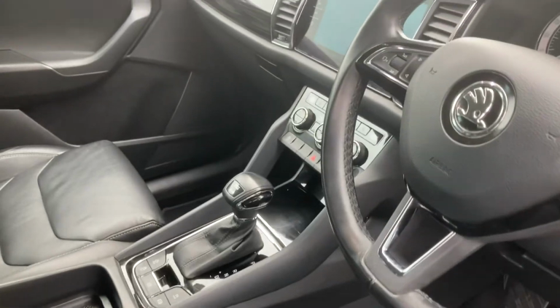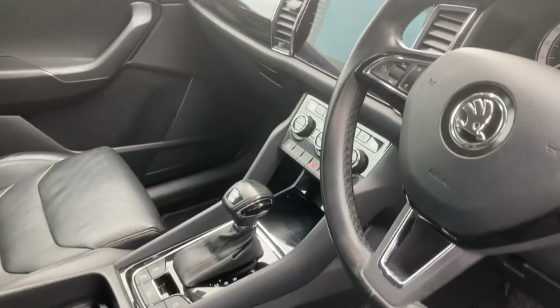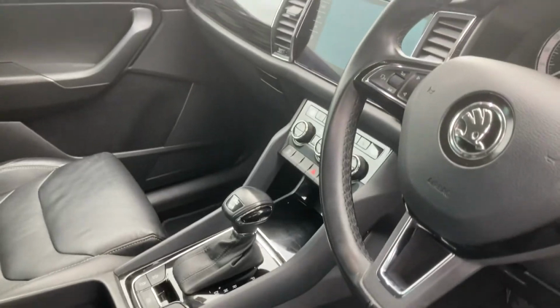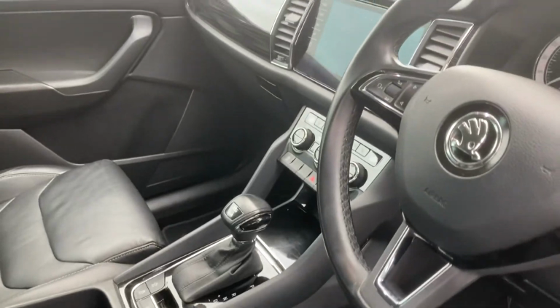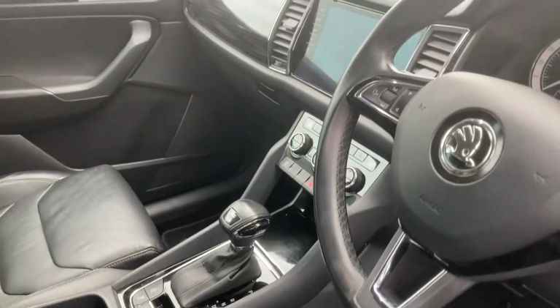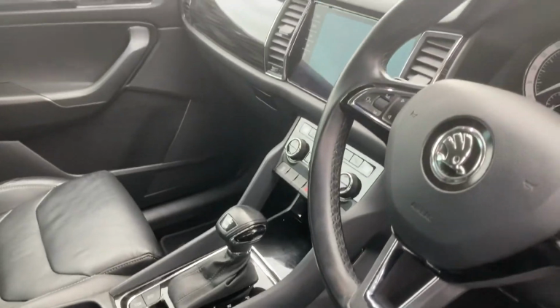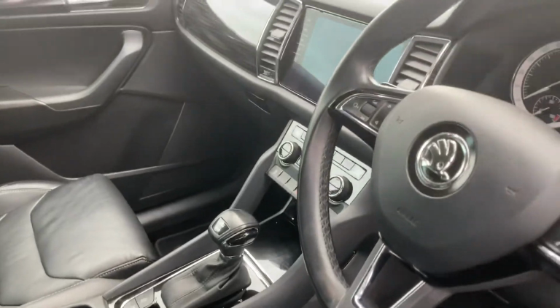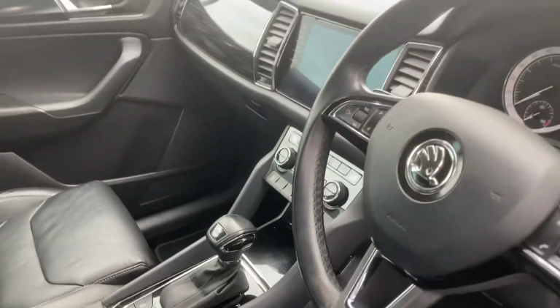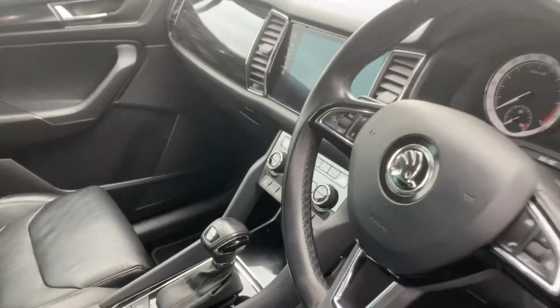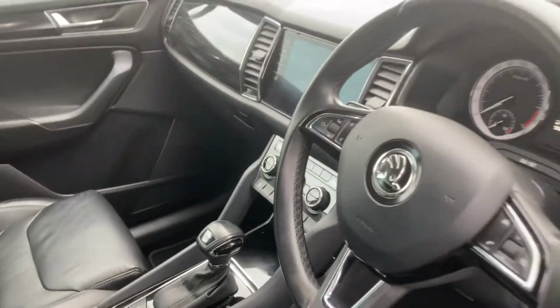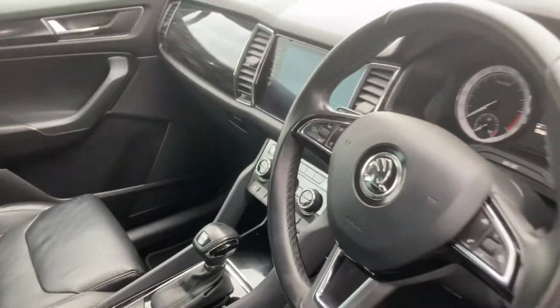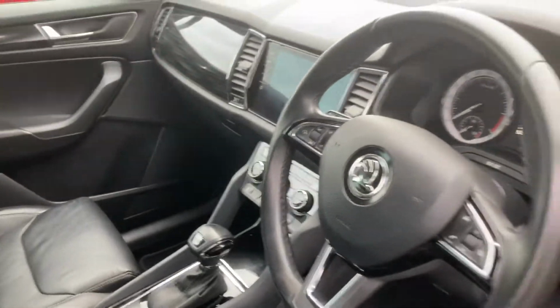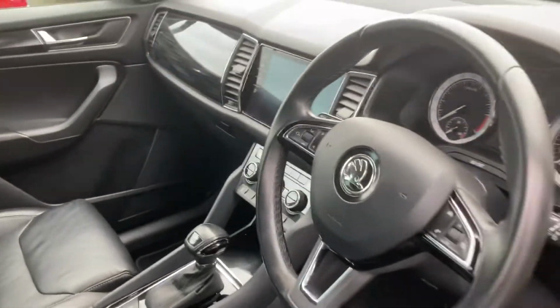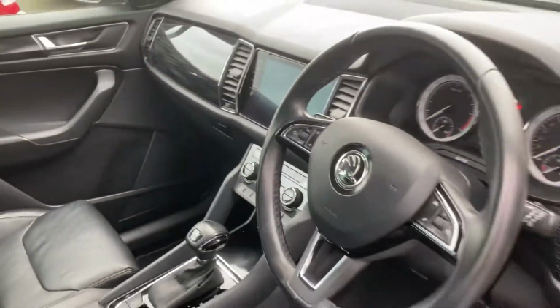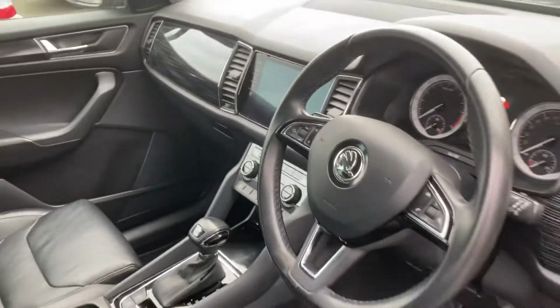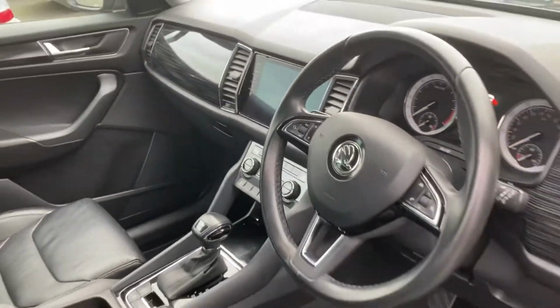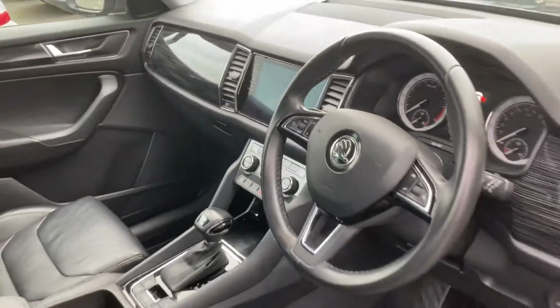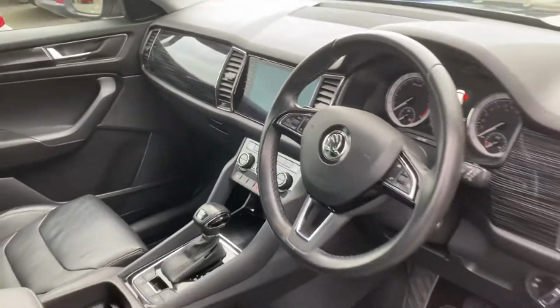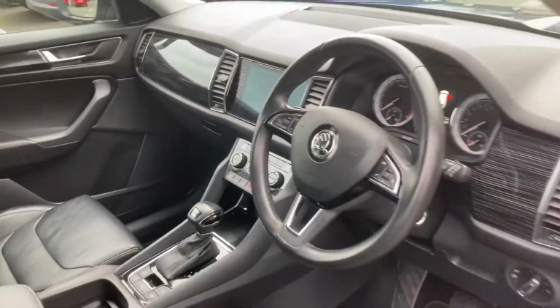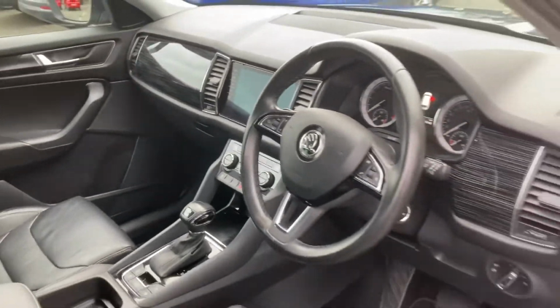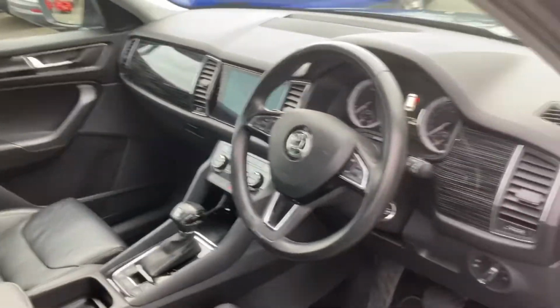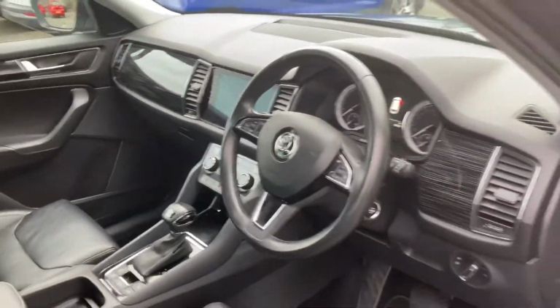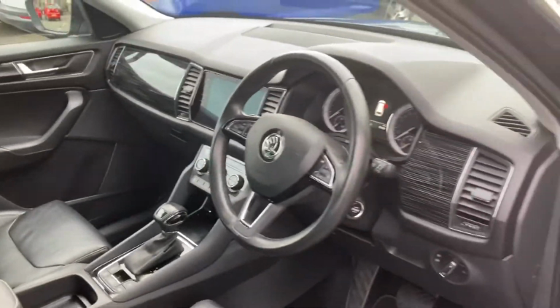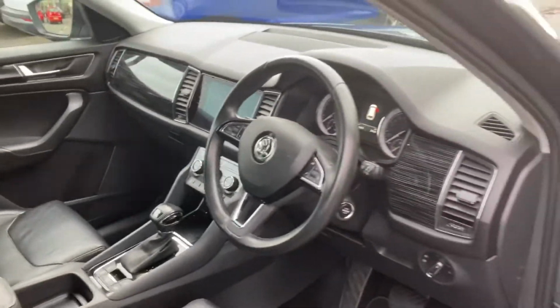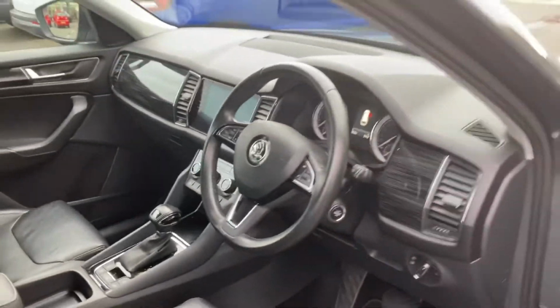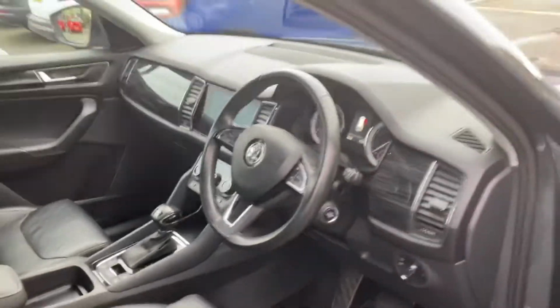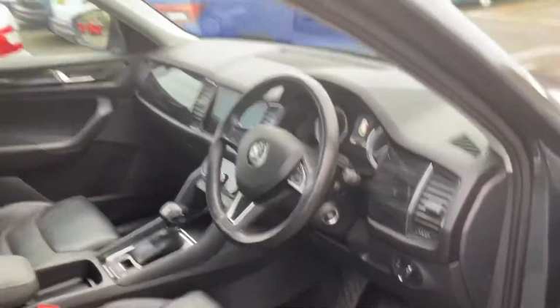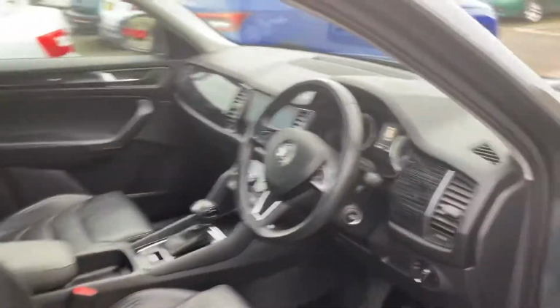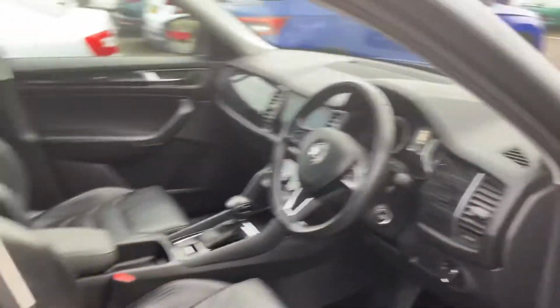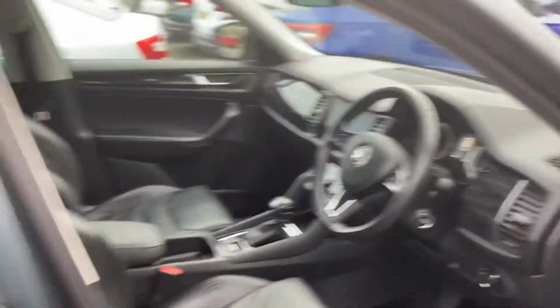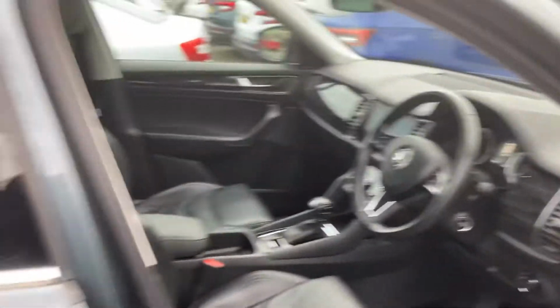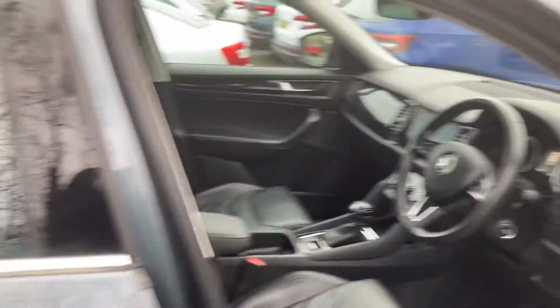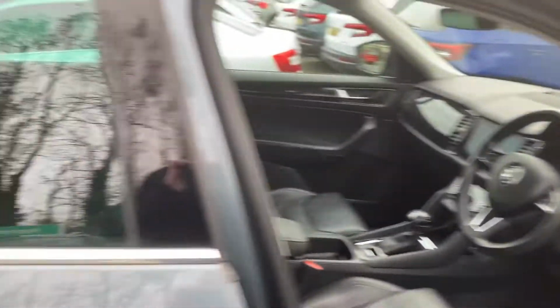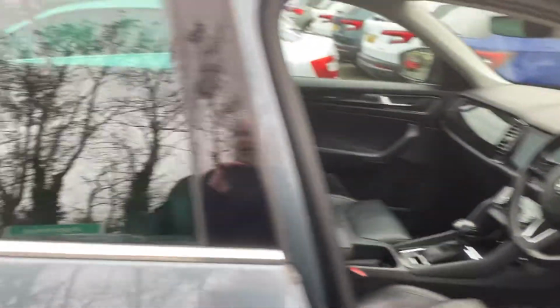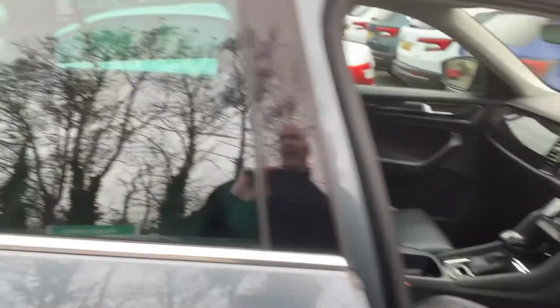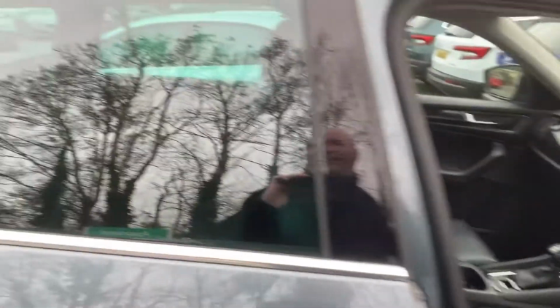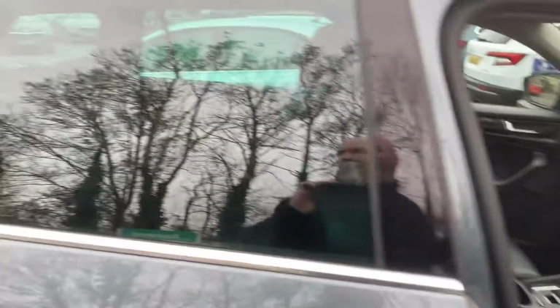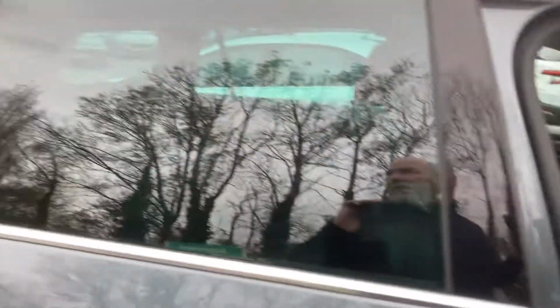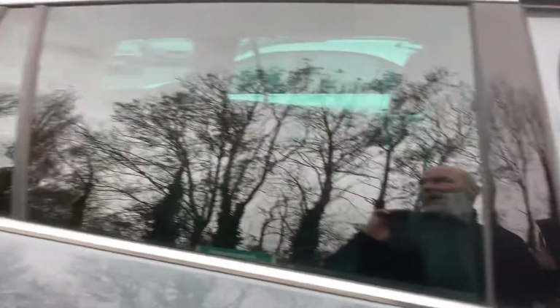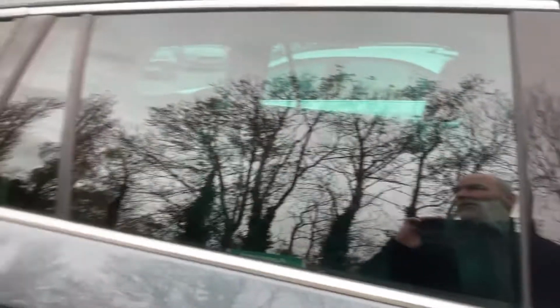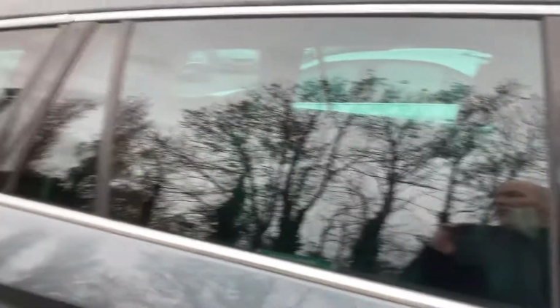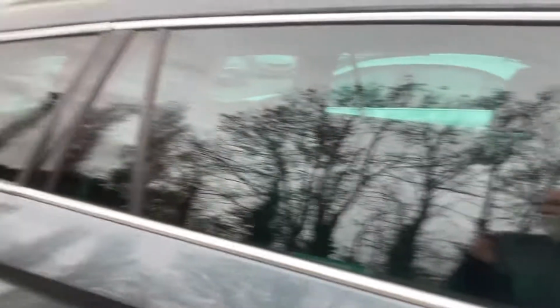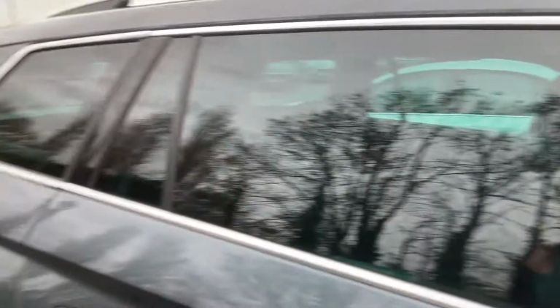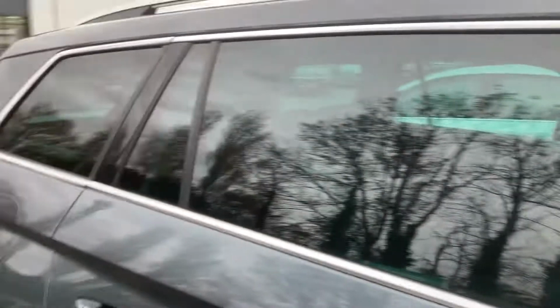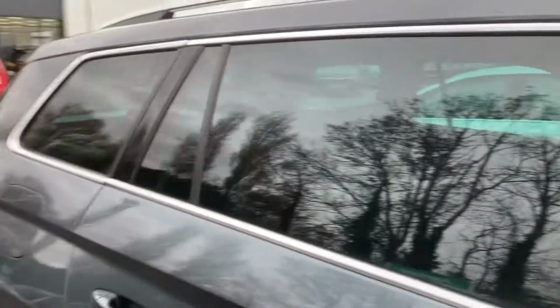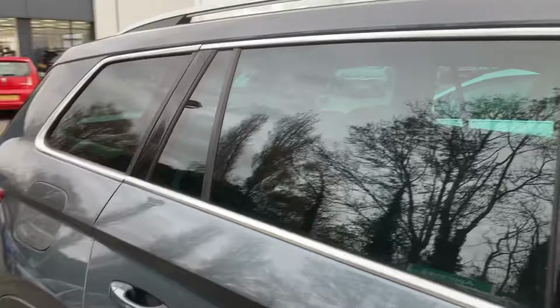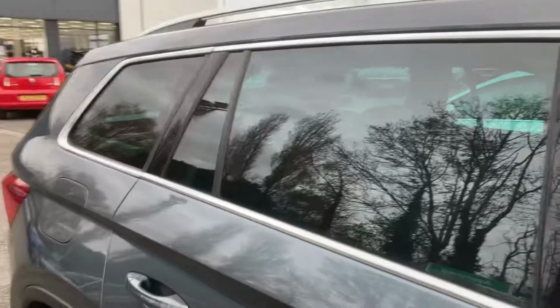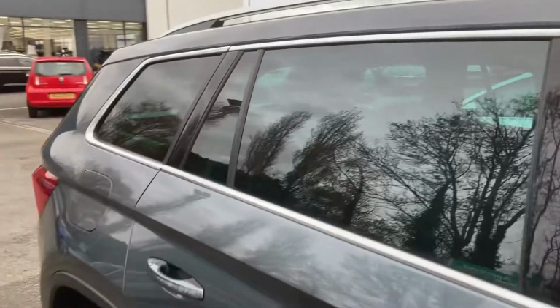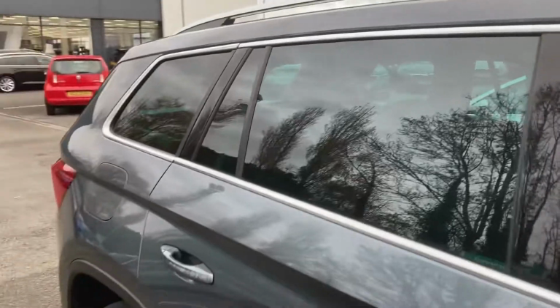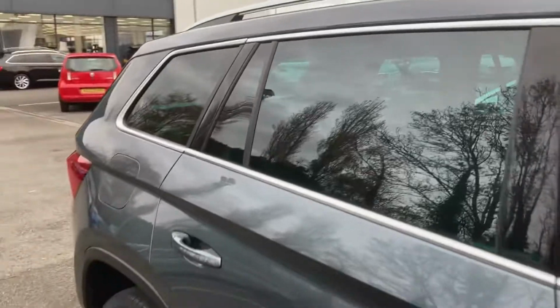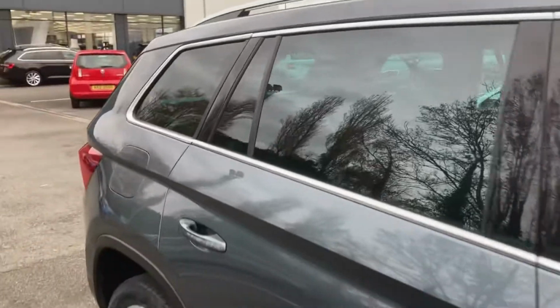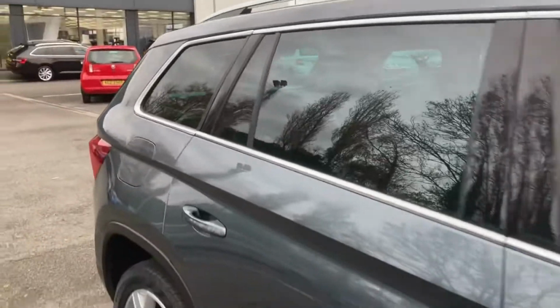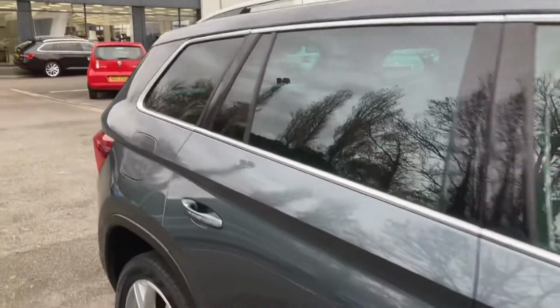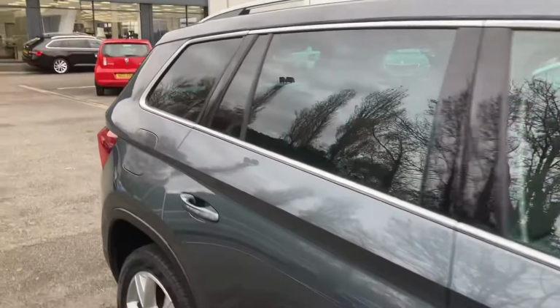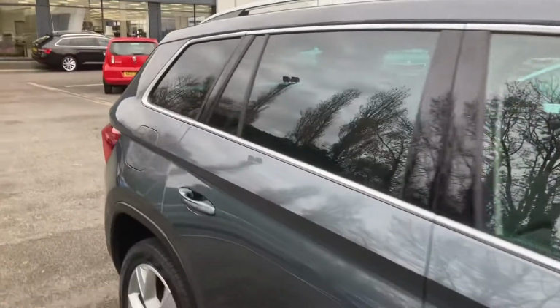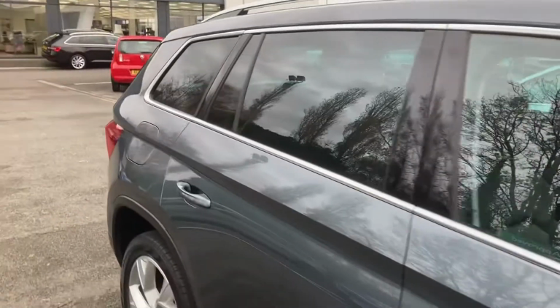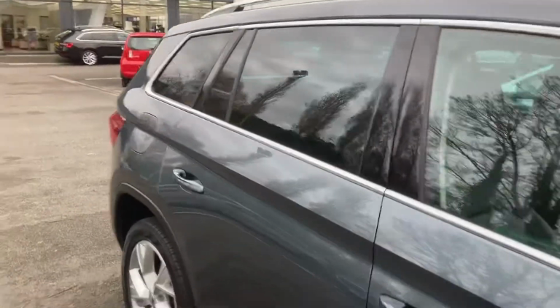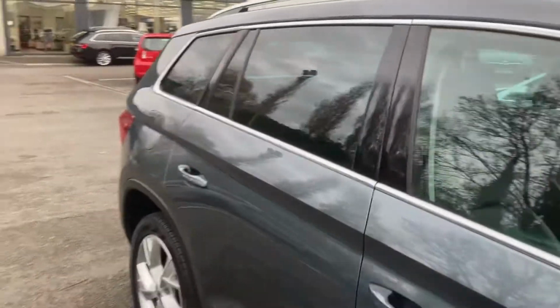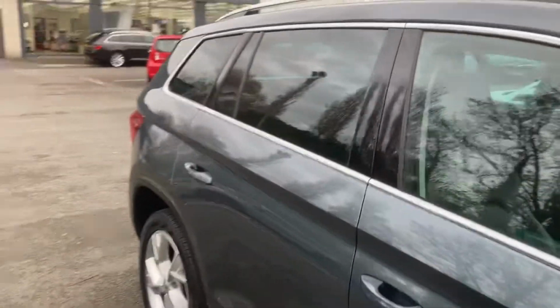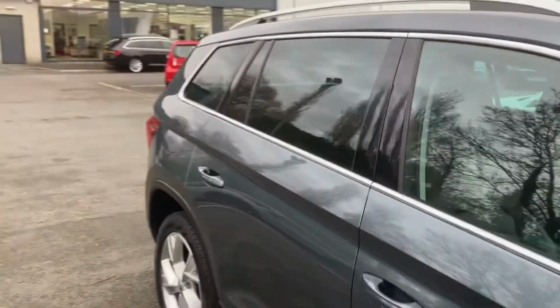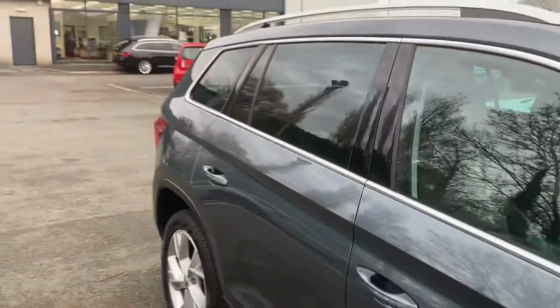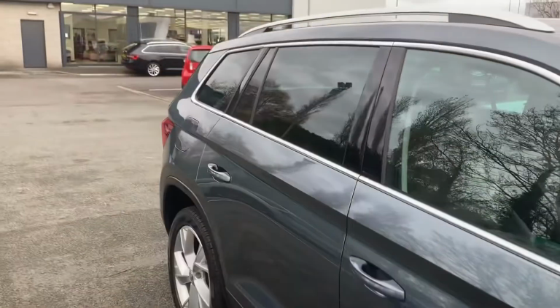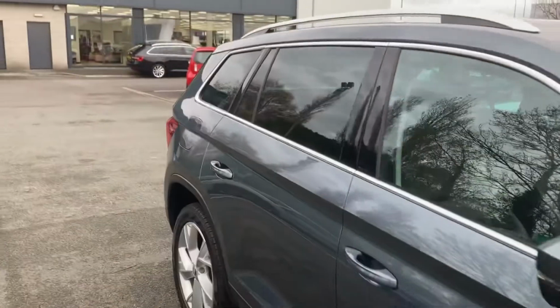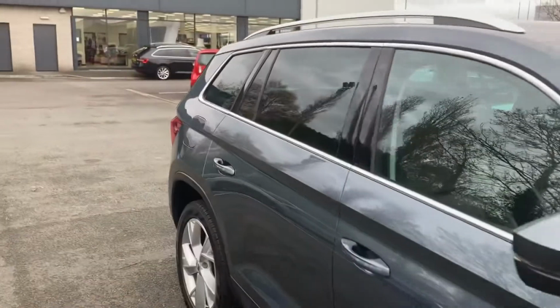55,000 miles on the clock for a 2018 car — that's just over 11,000 miles a year.